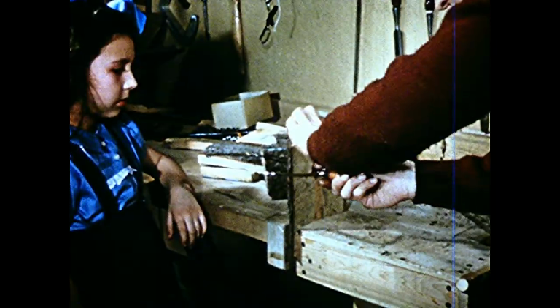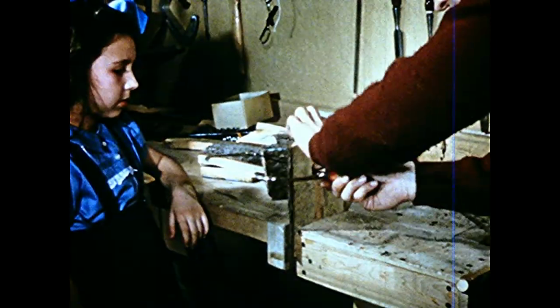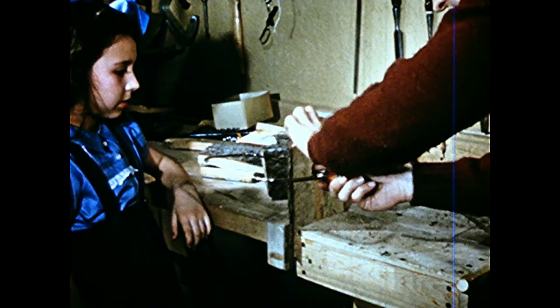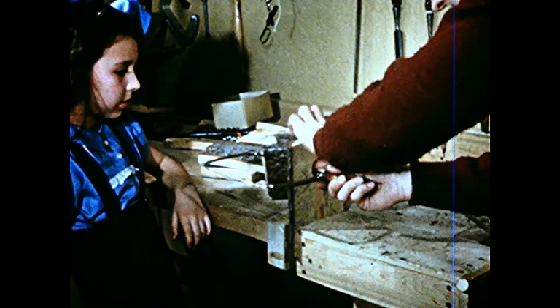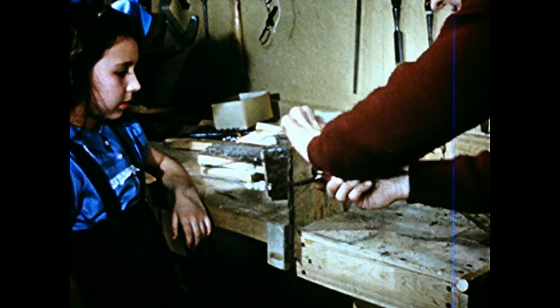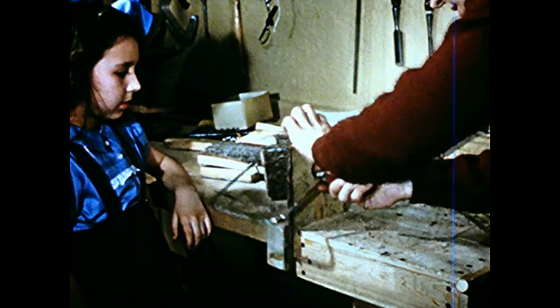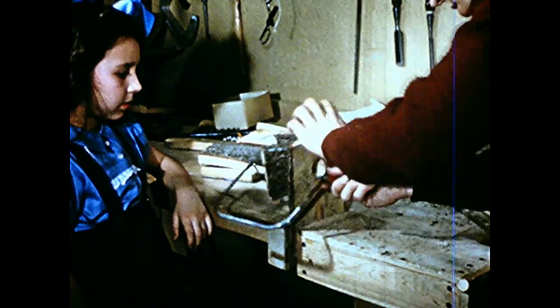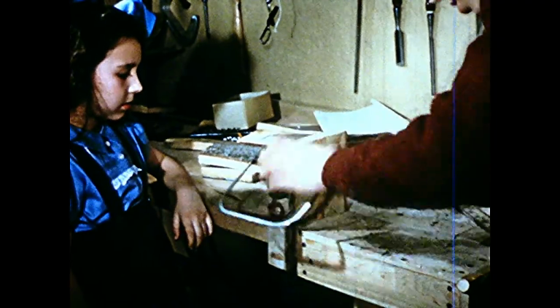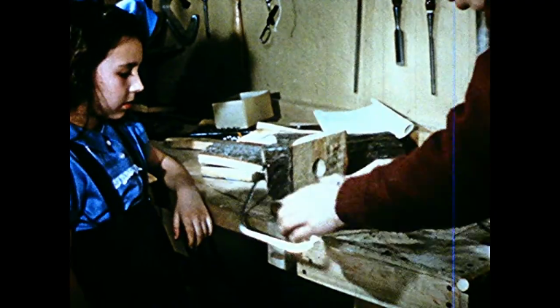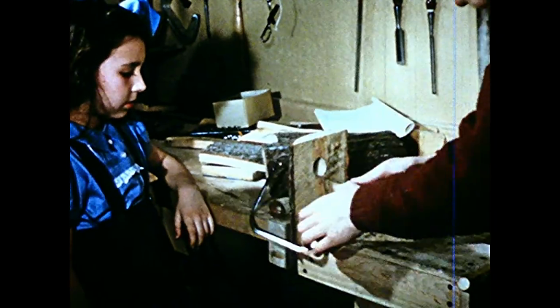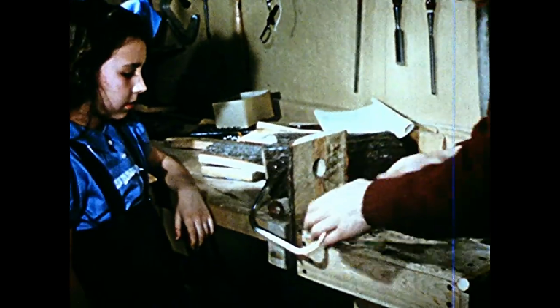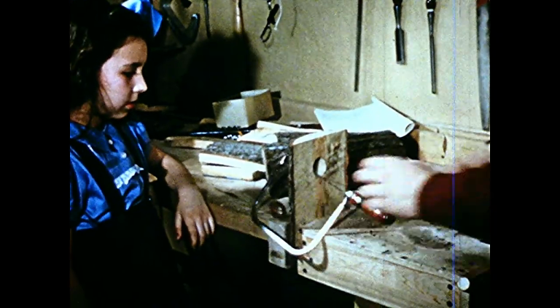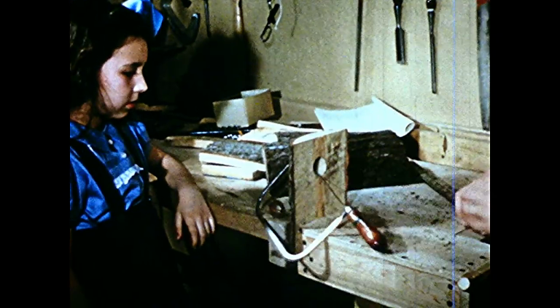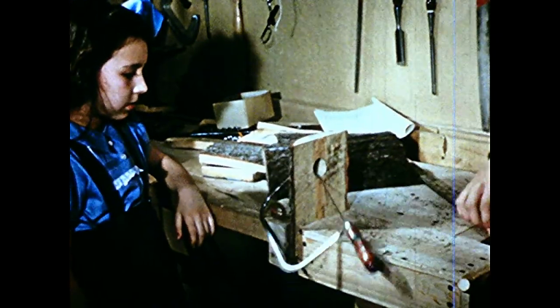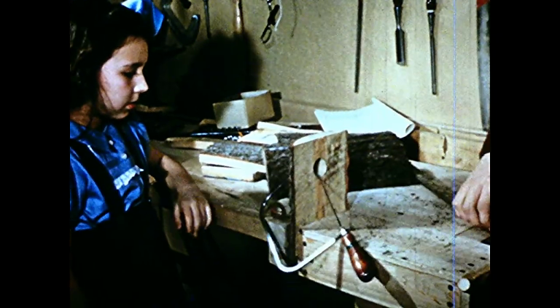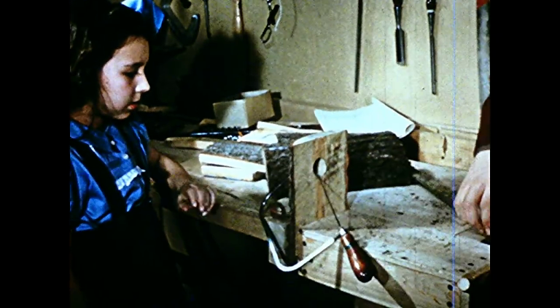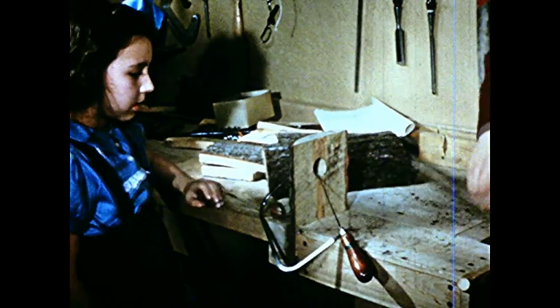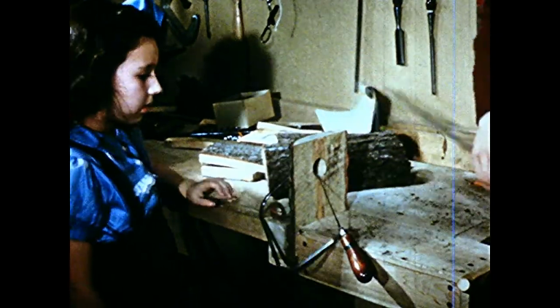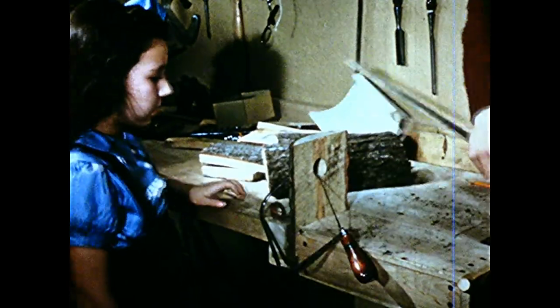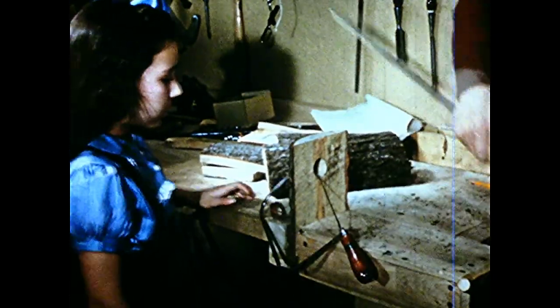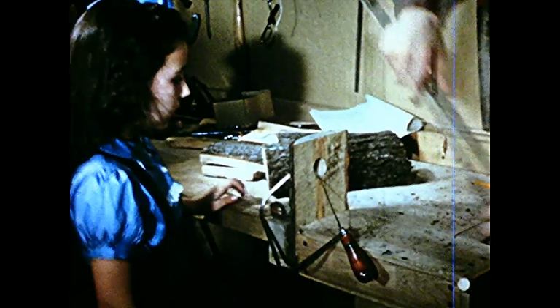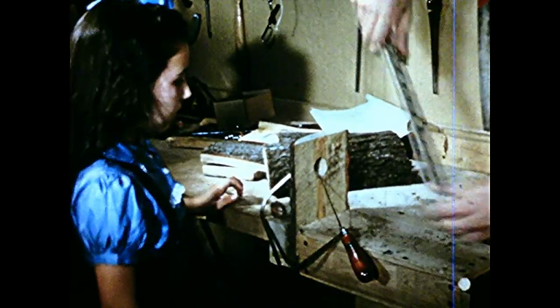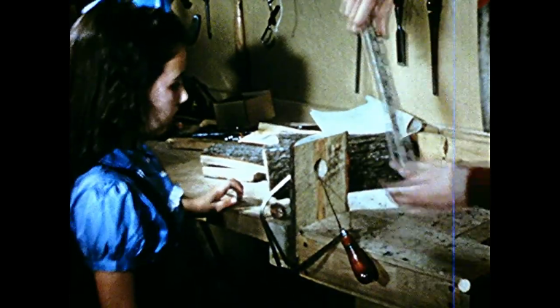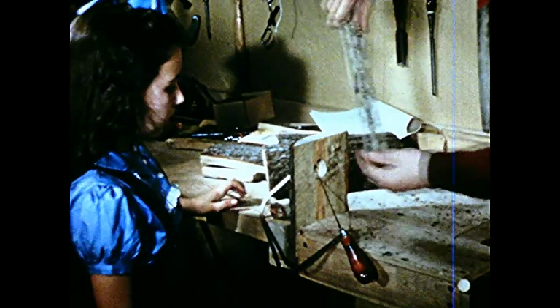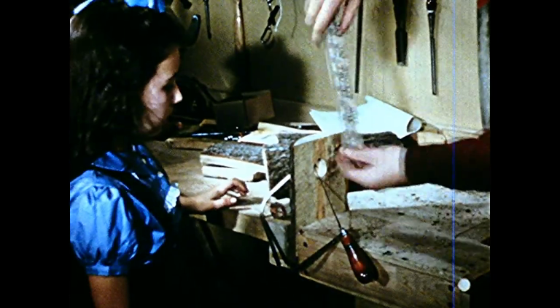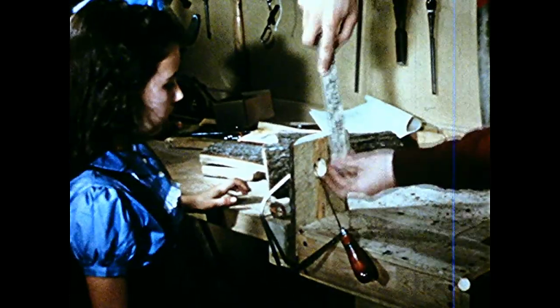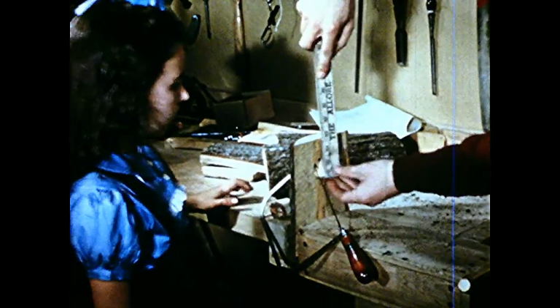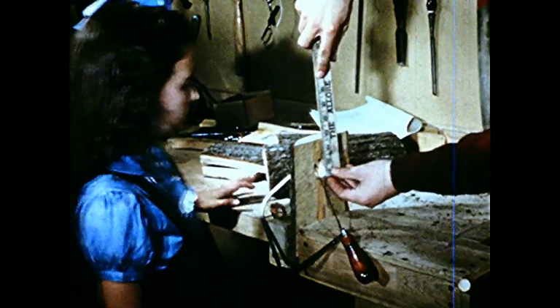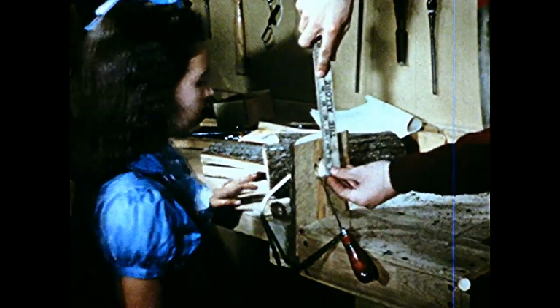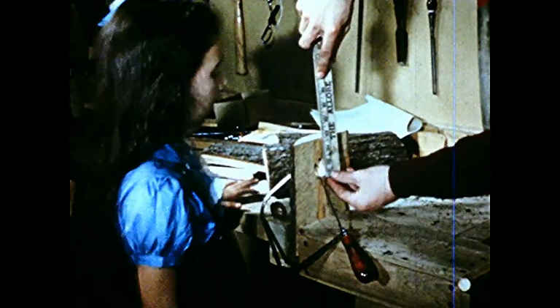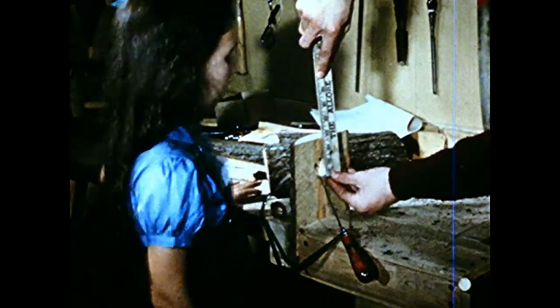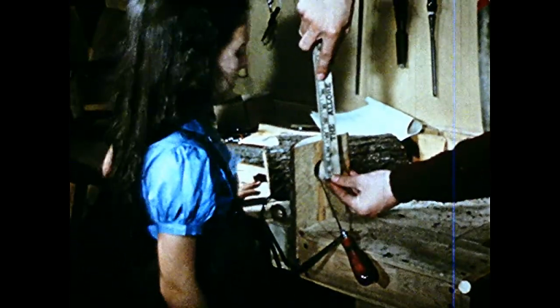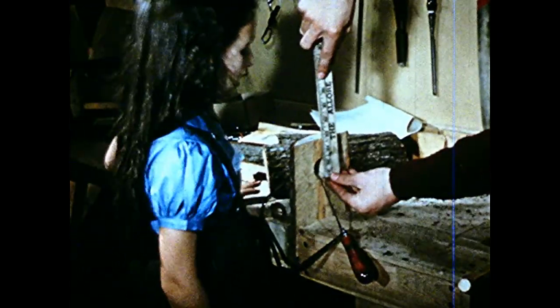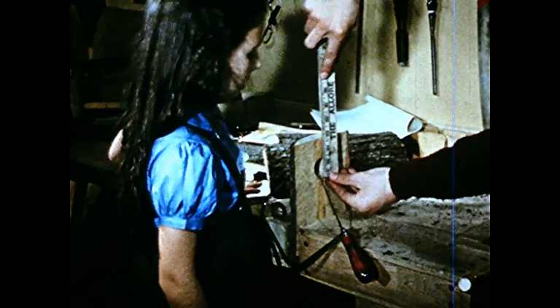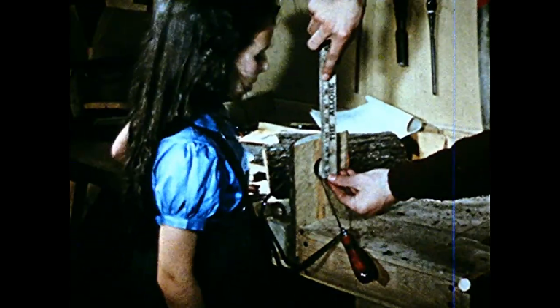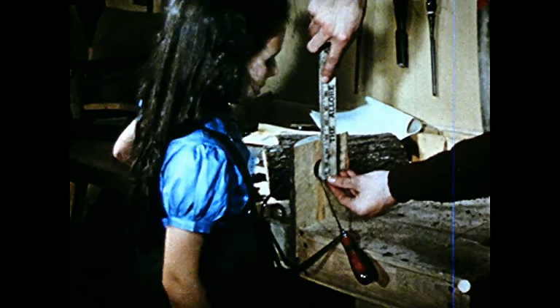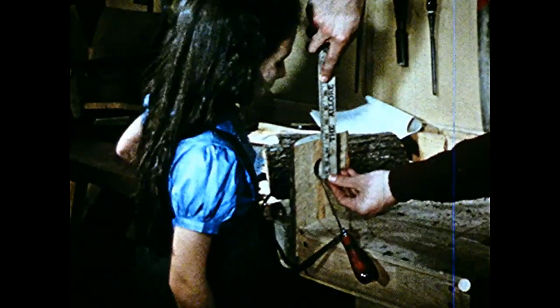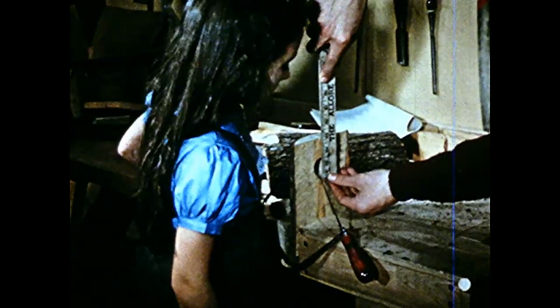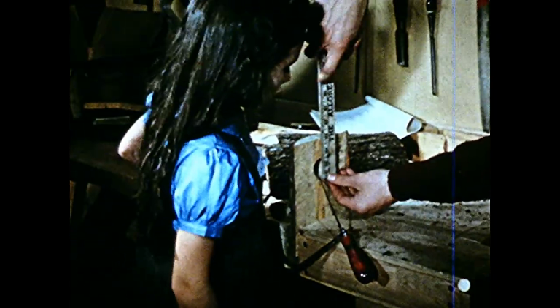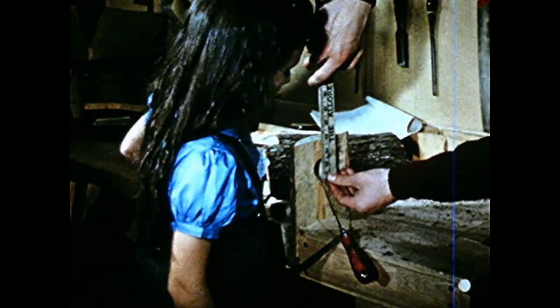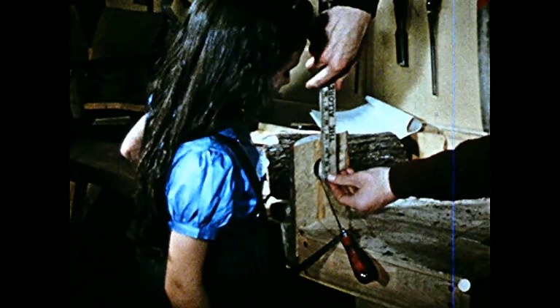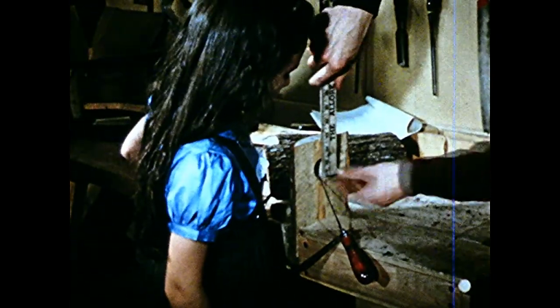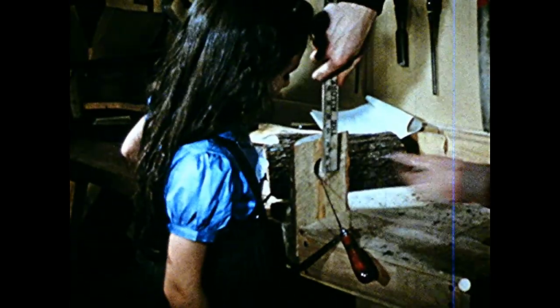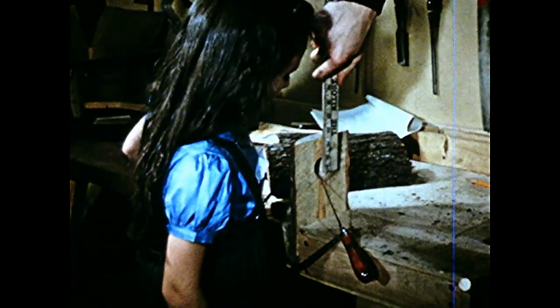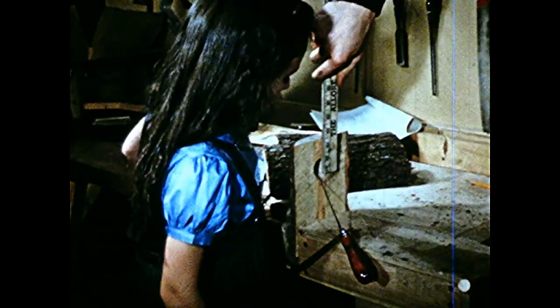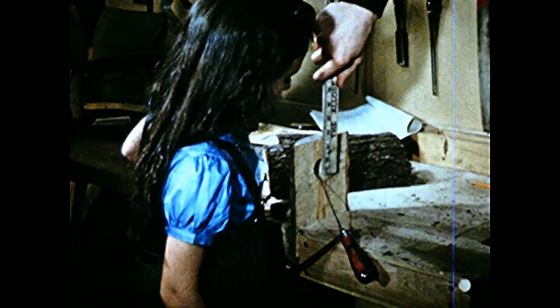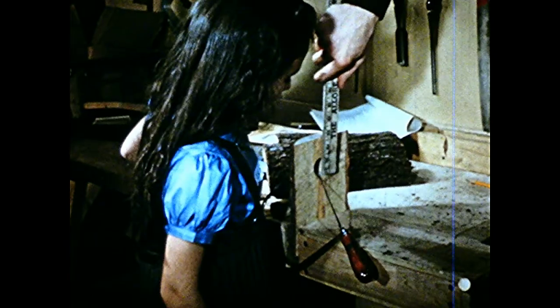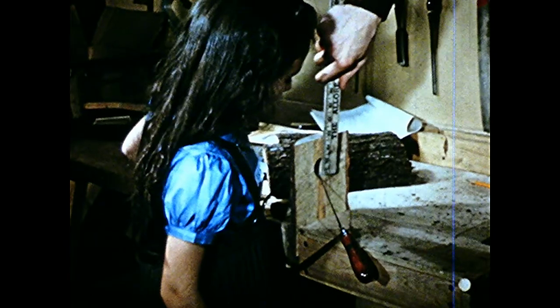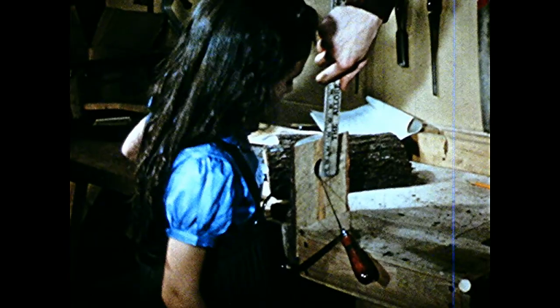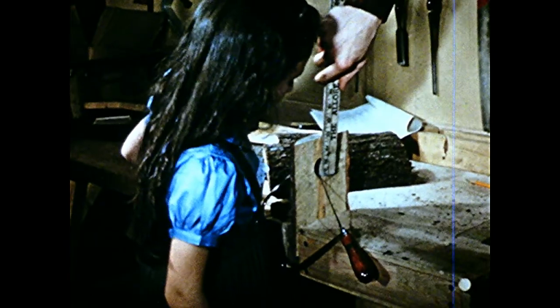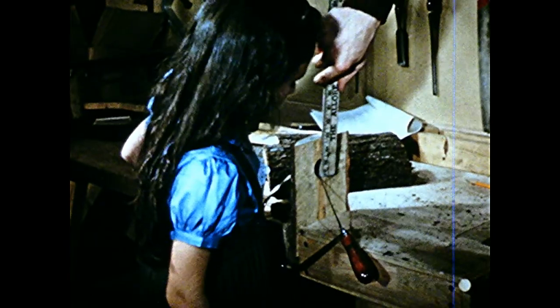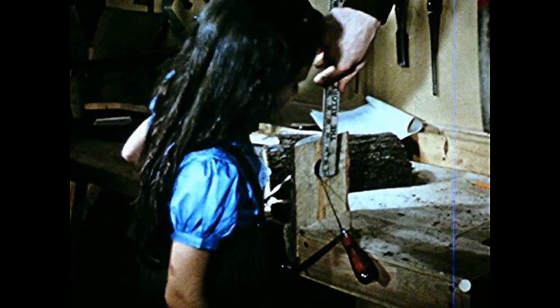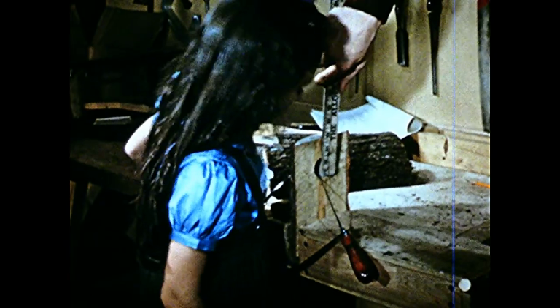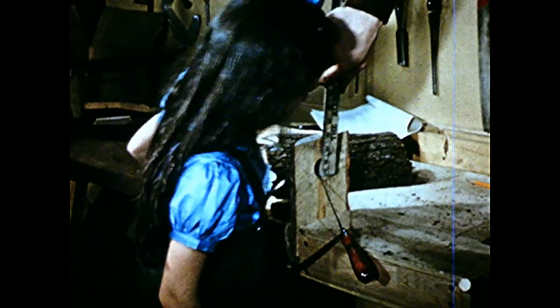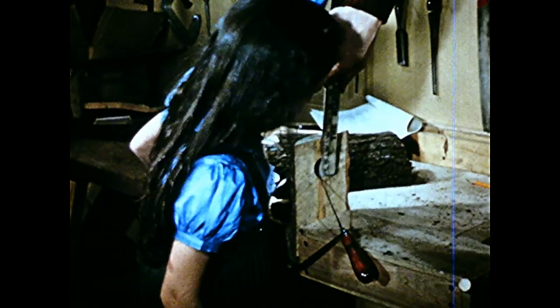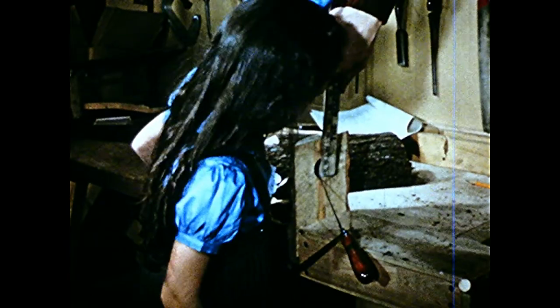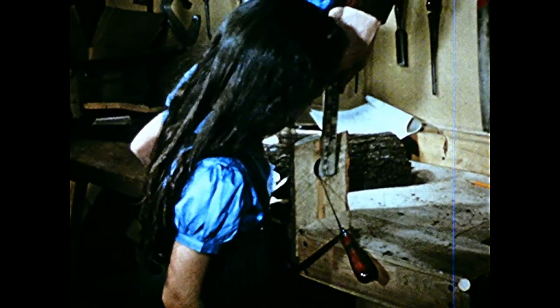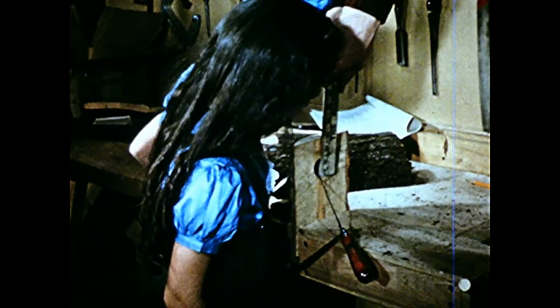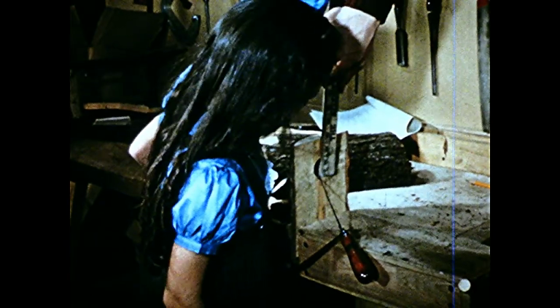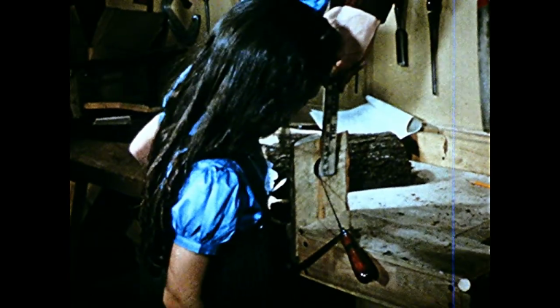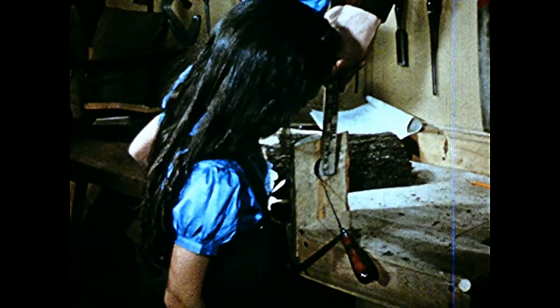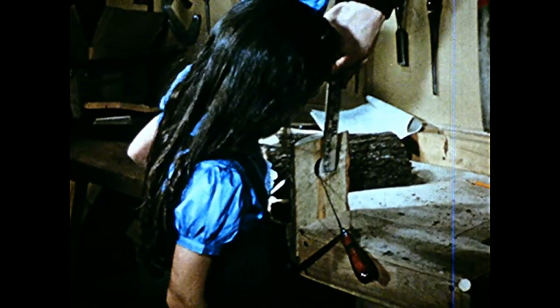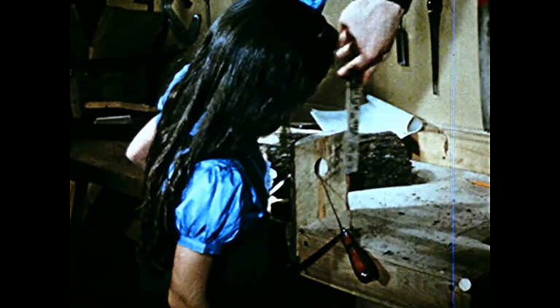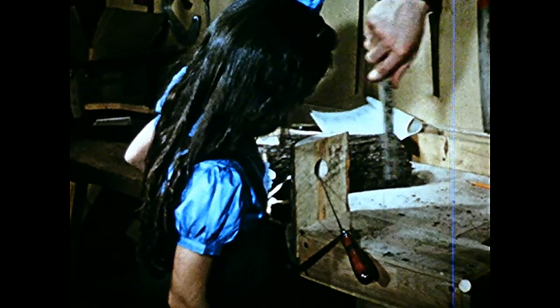Now he cuts a round entrance hole. His plan tells him what is the right size for bluebirds, so that larger birds won't use it.